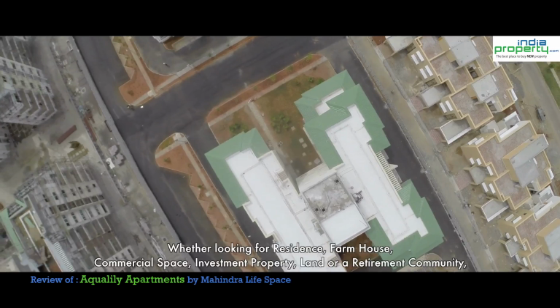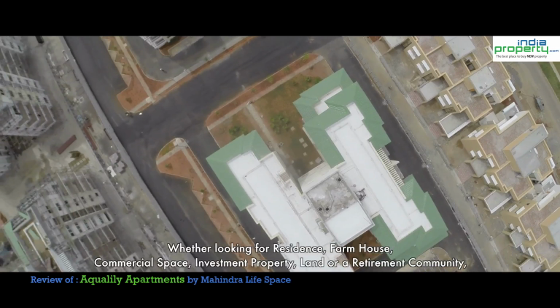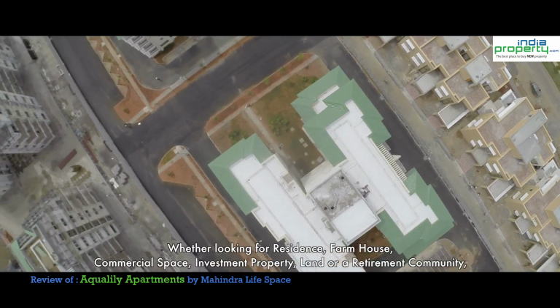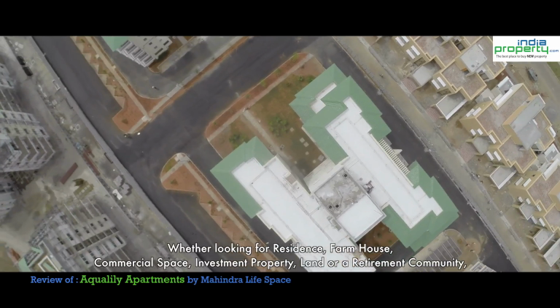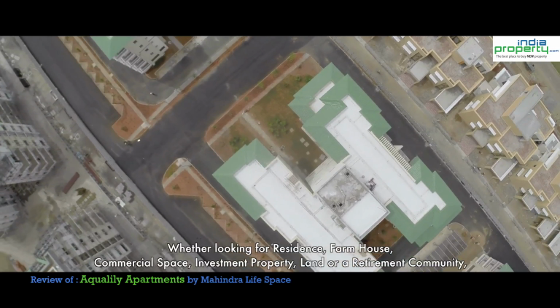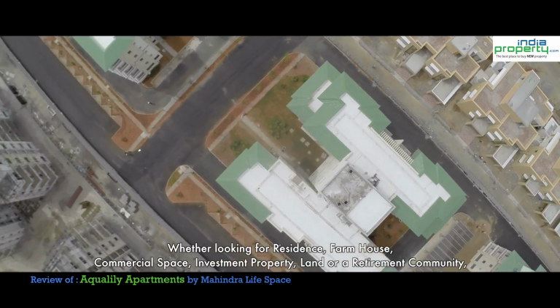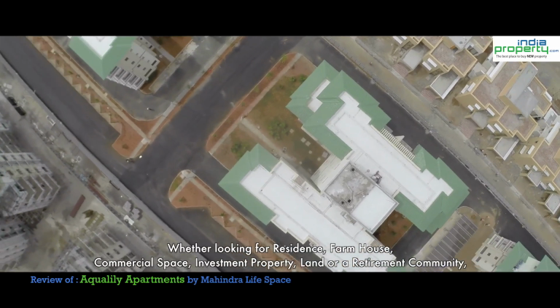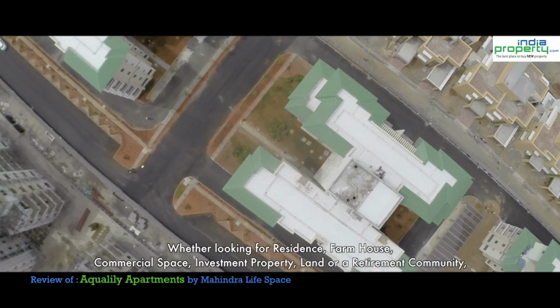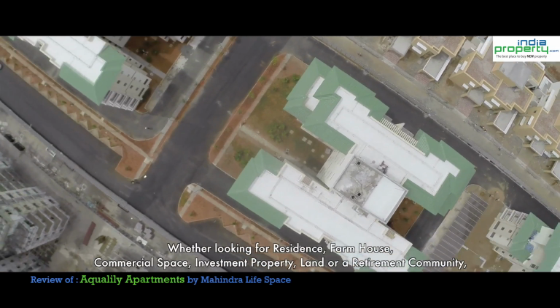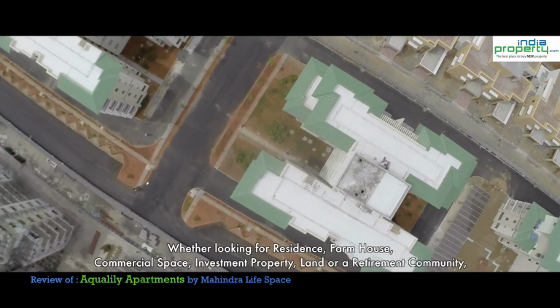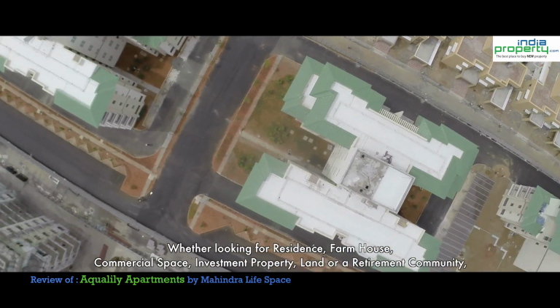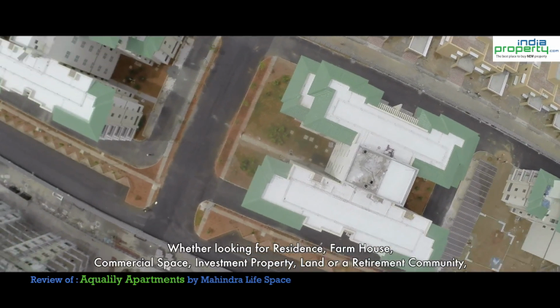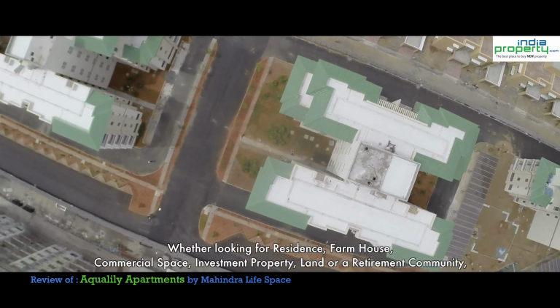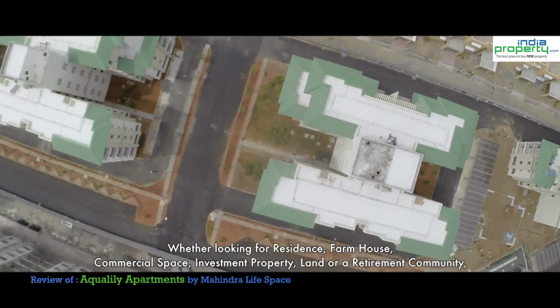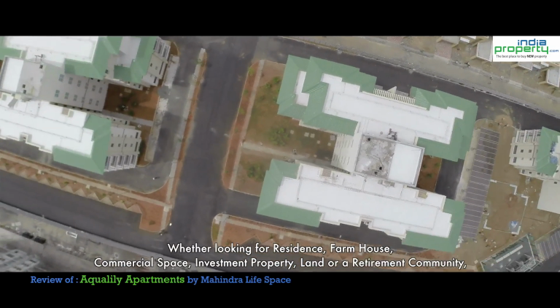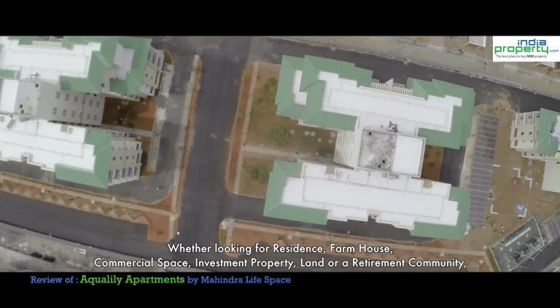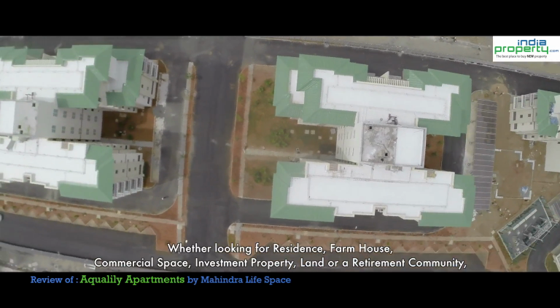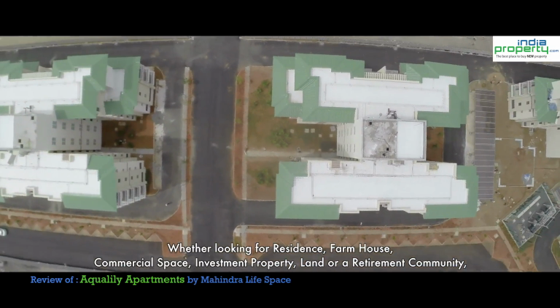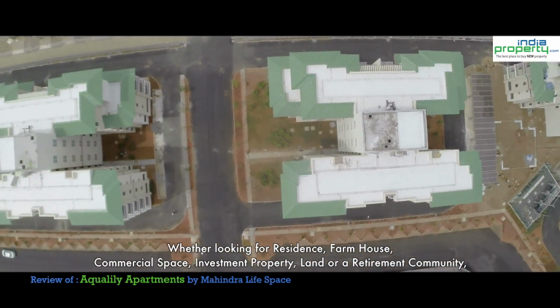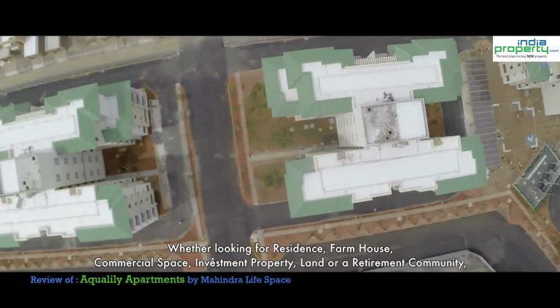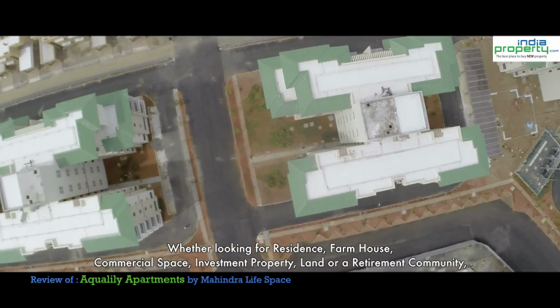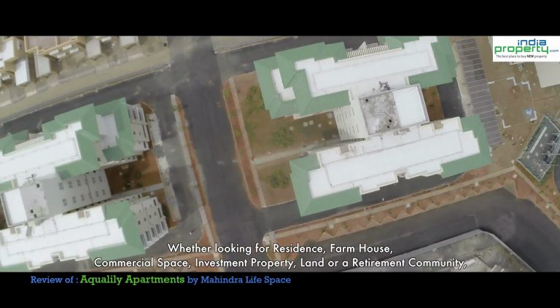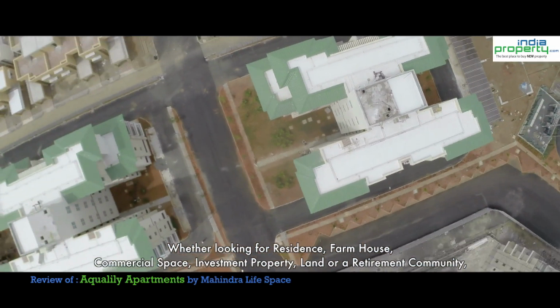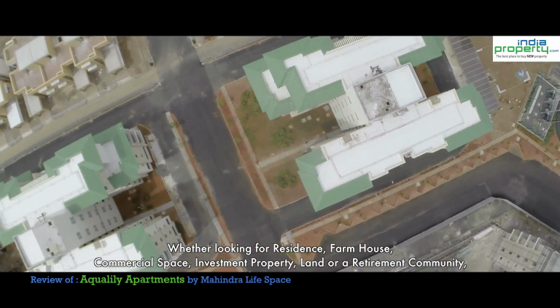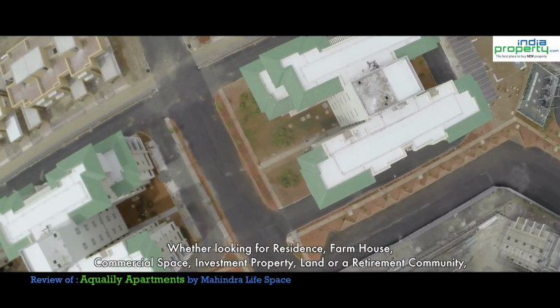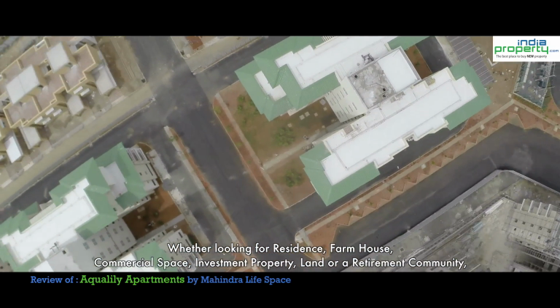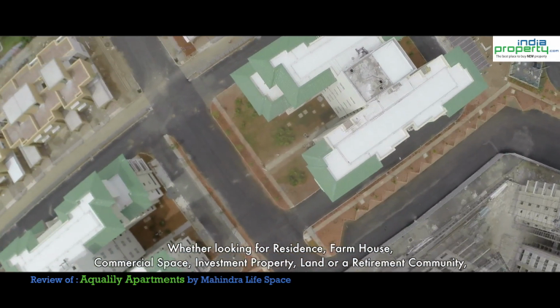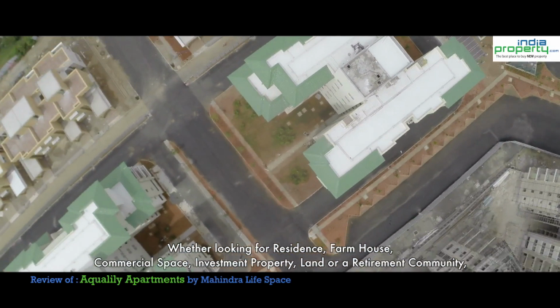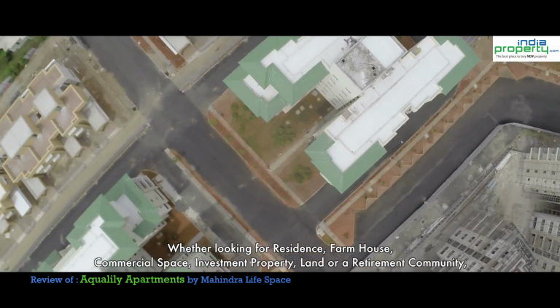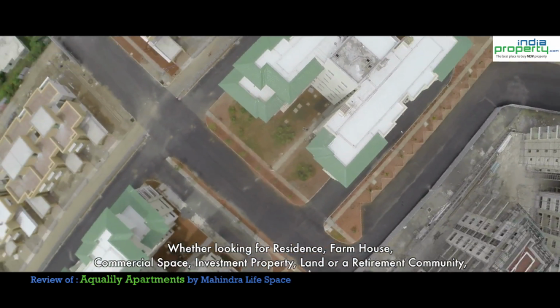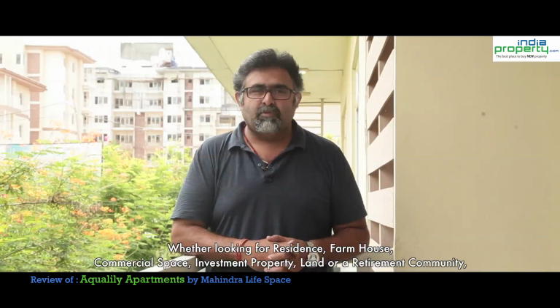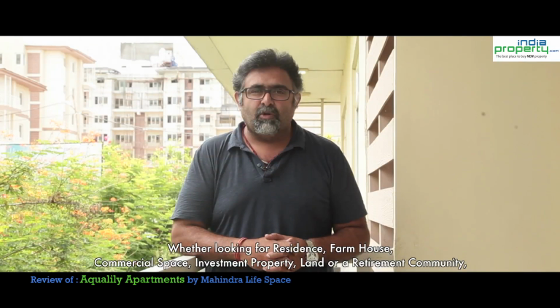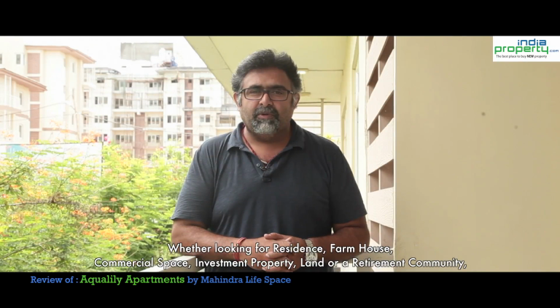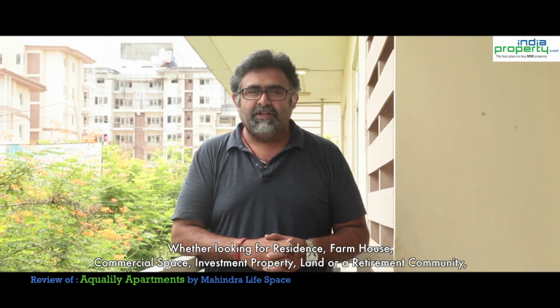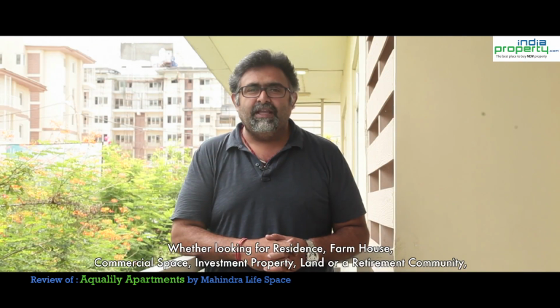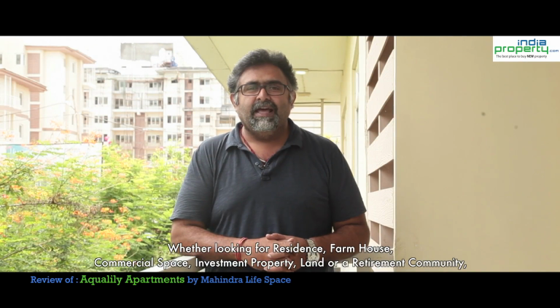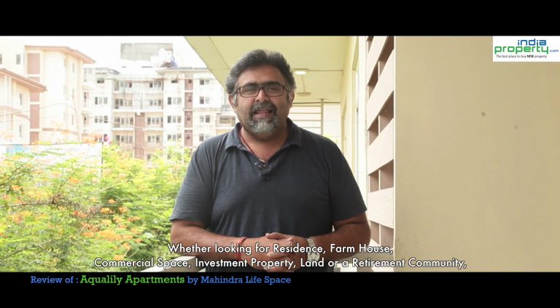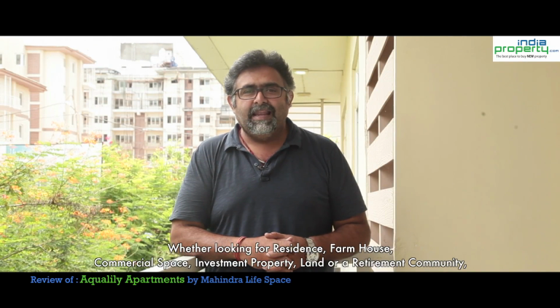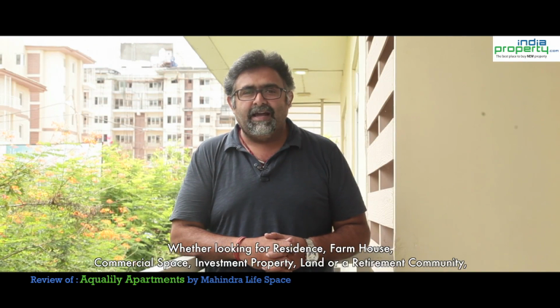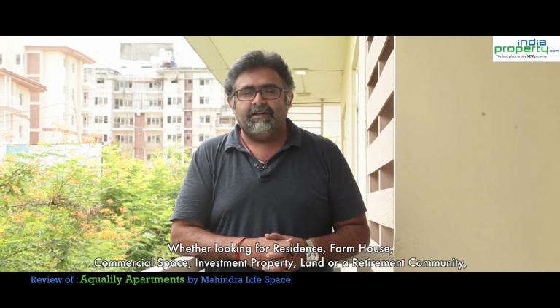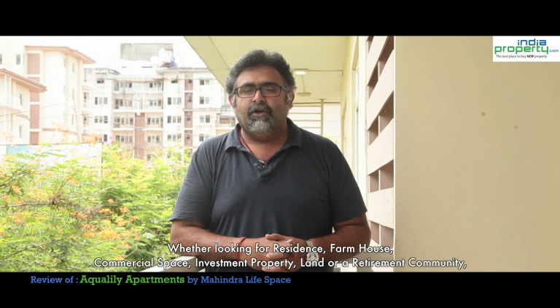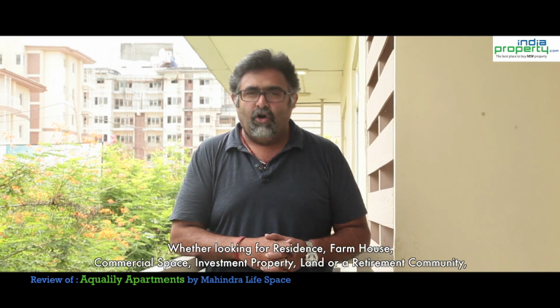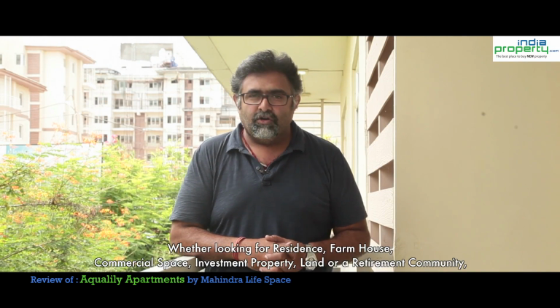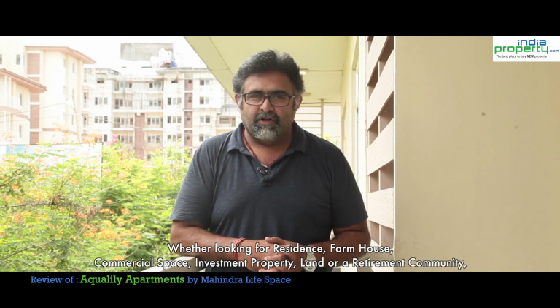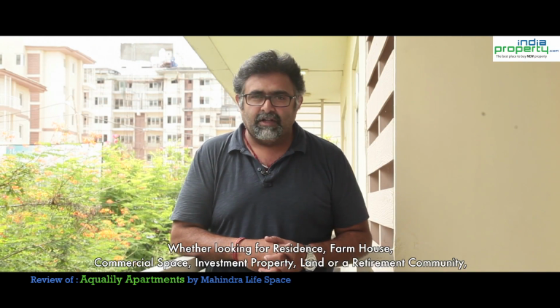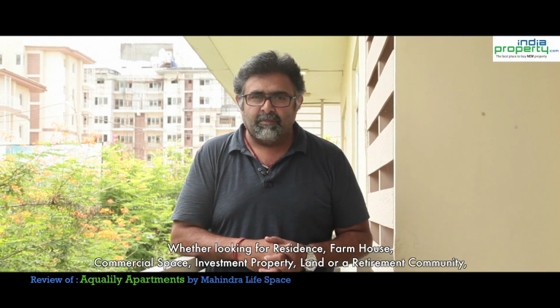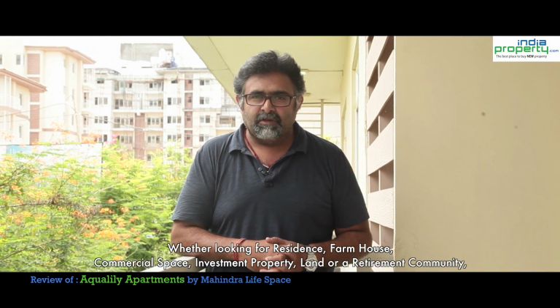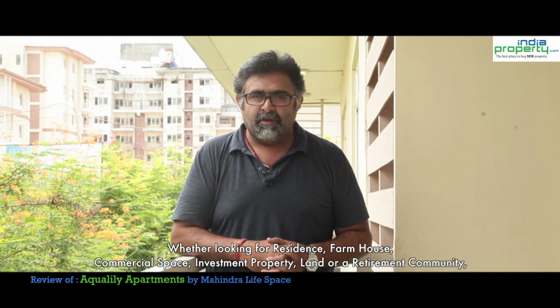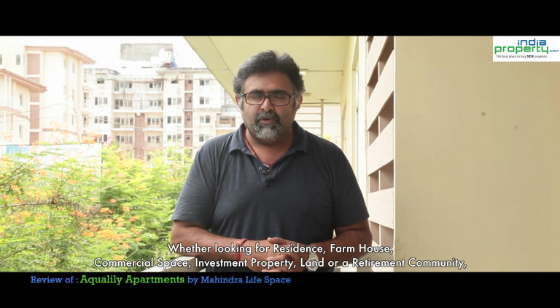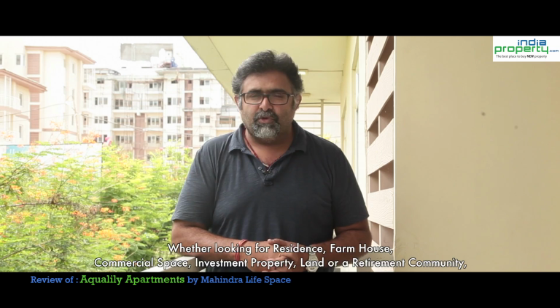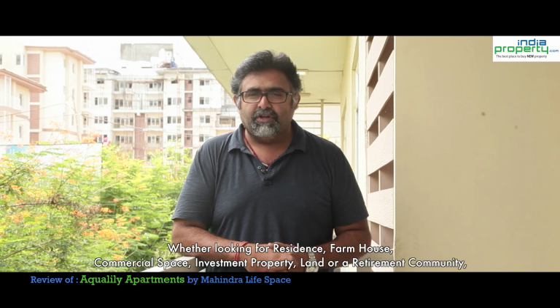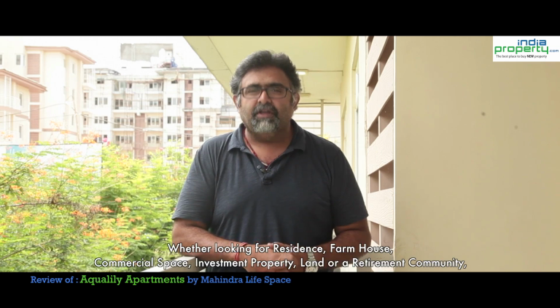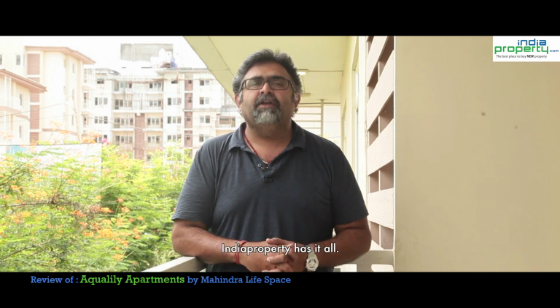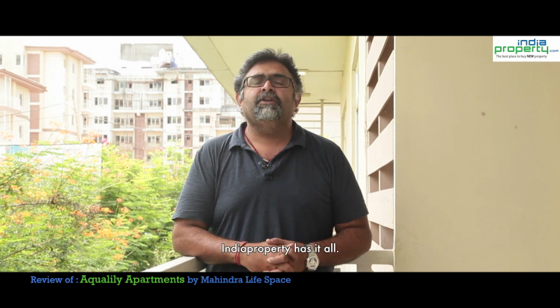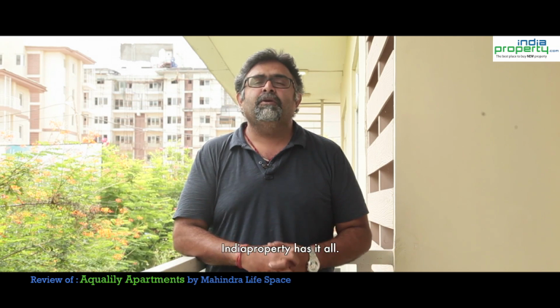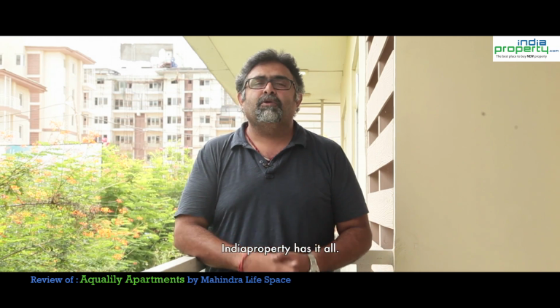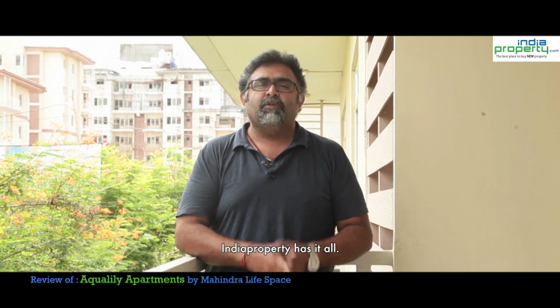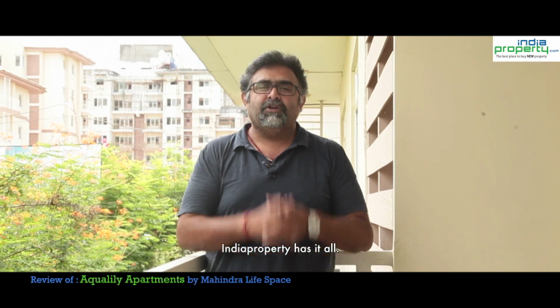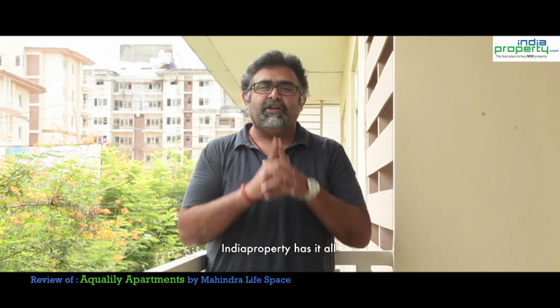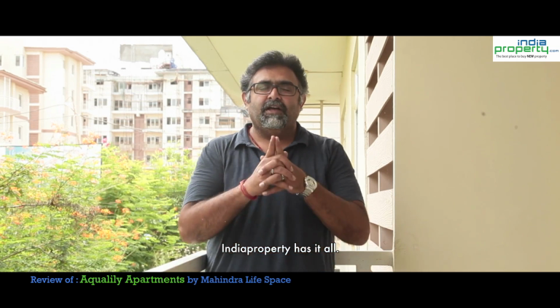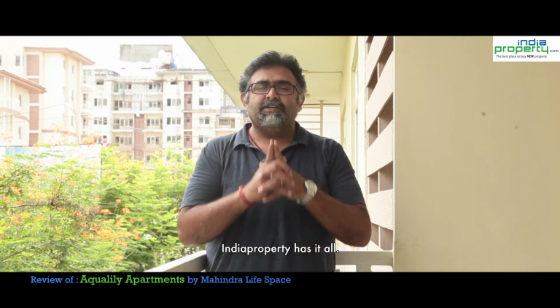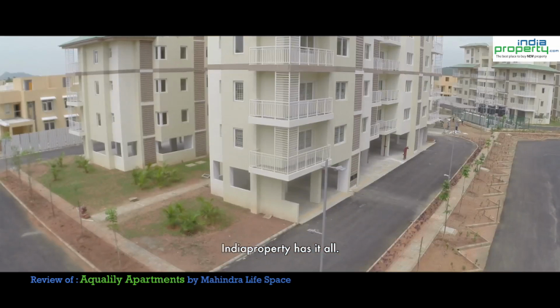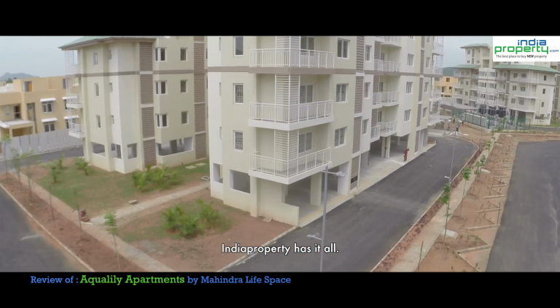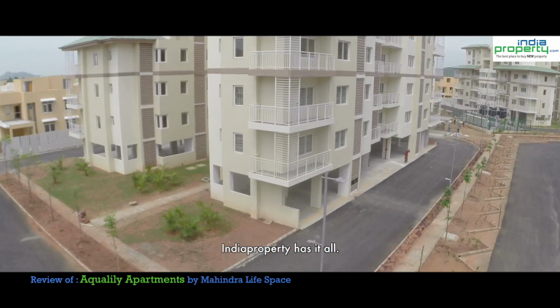Whether looking for a residence, farmhouse, commercial space, investment property, land or a retirement community, India Property has it all.